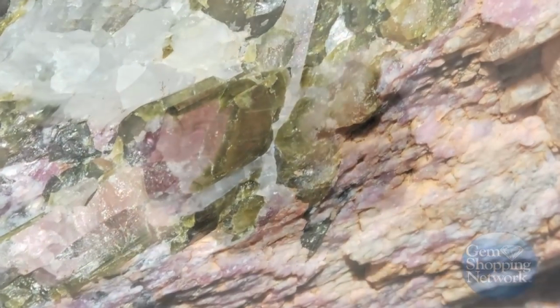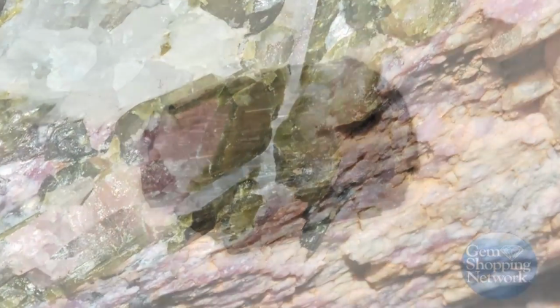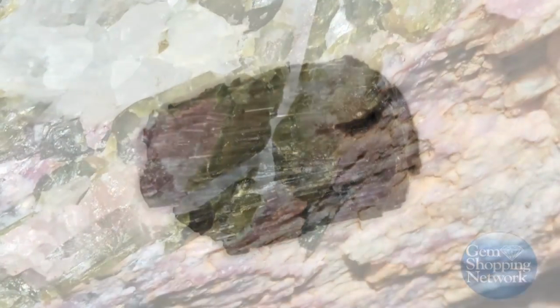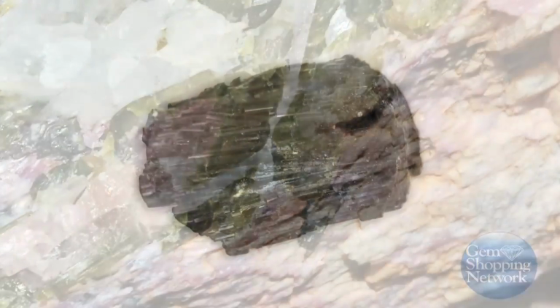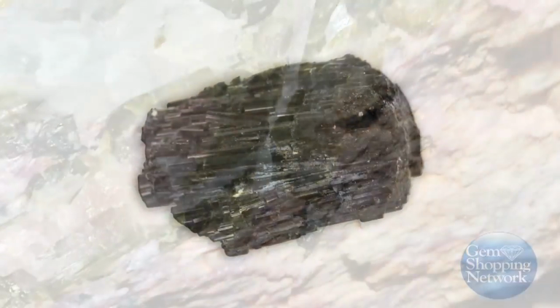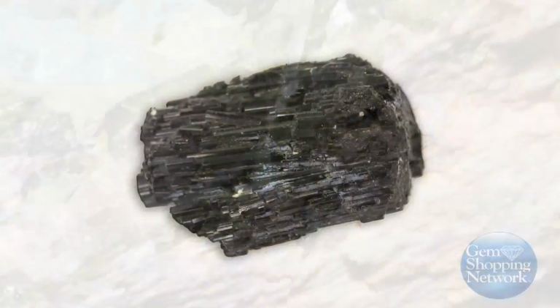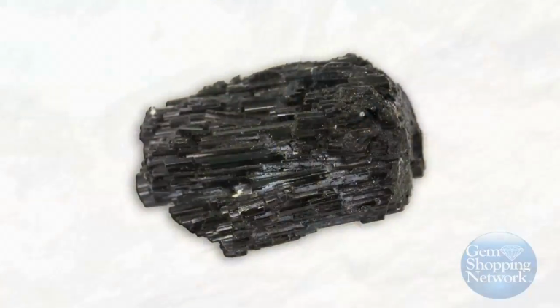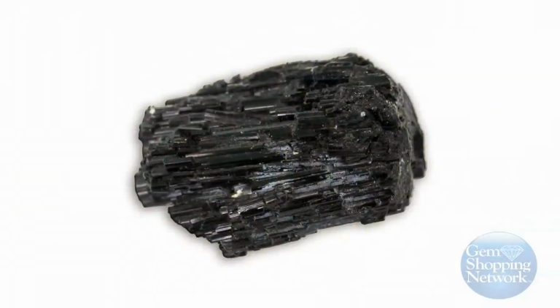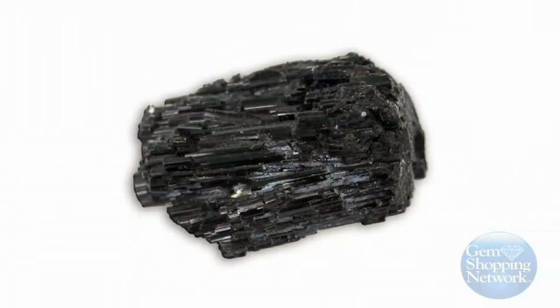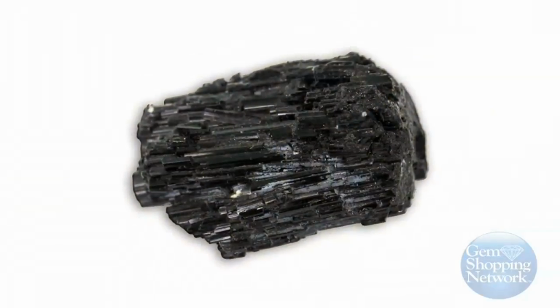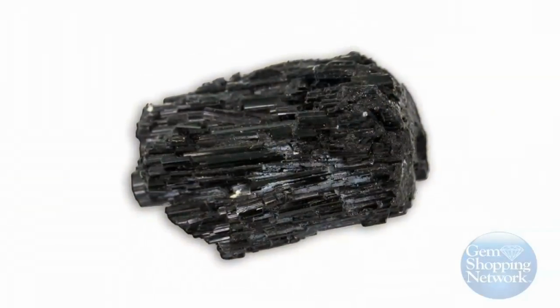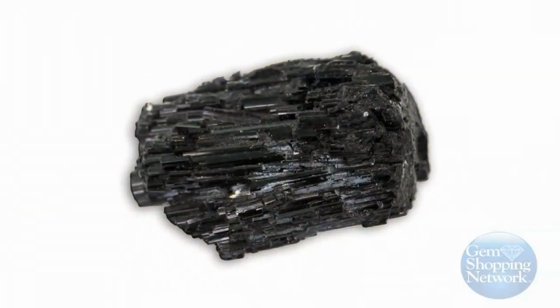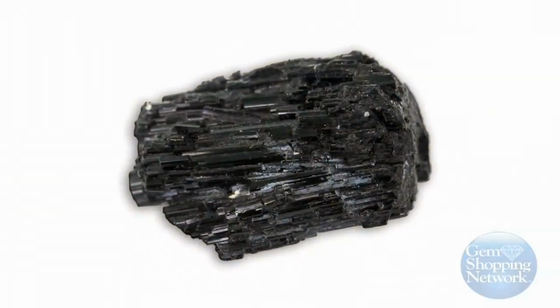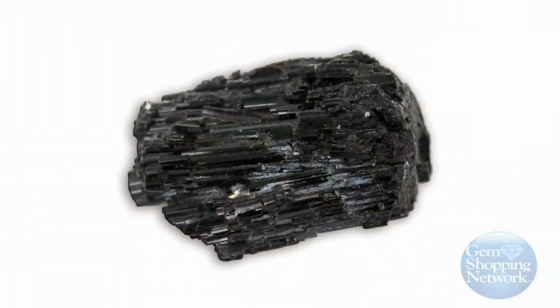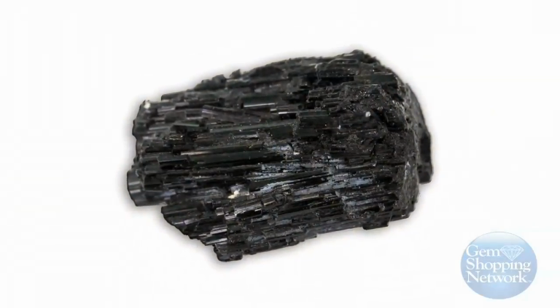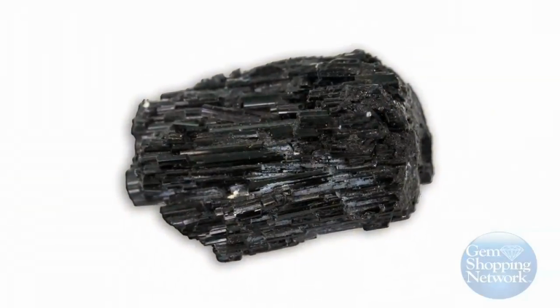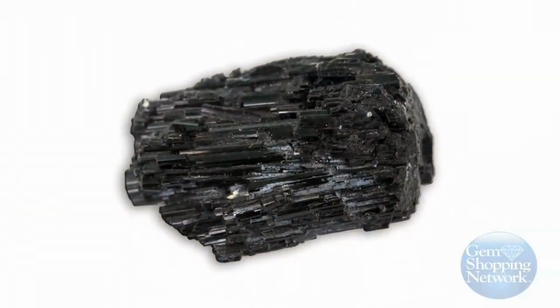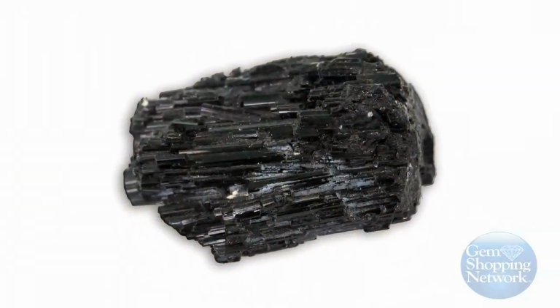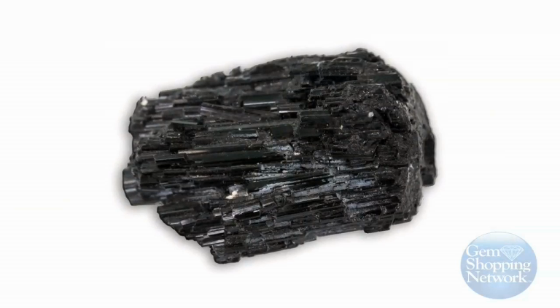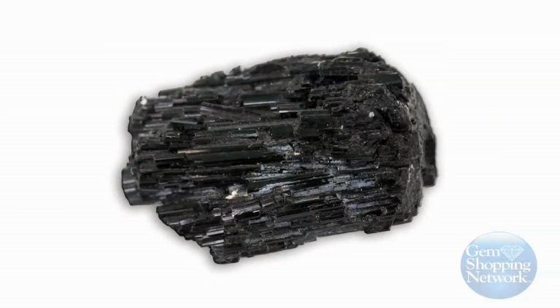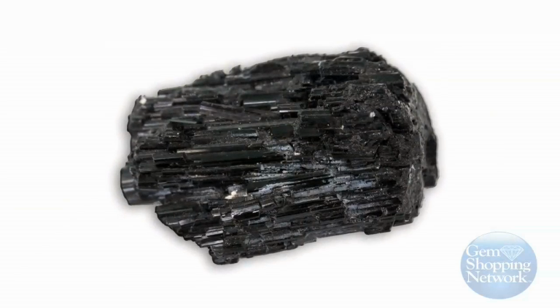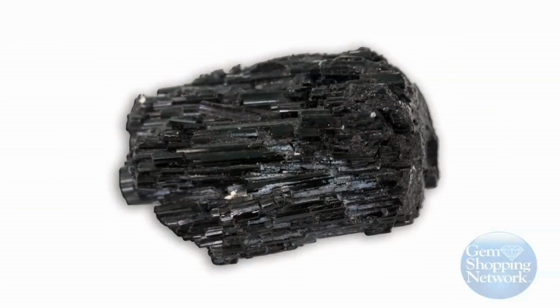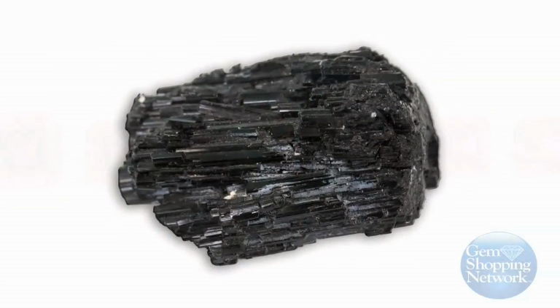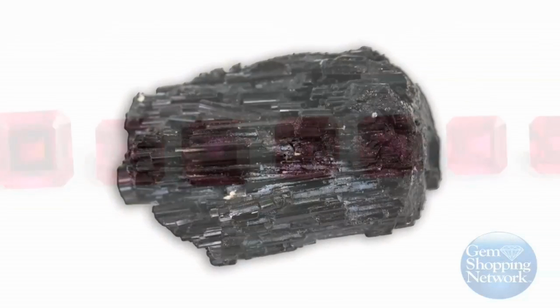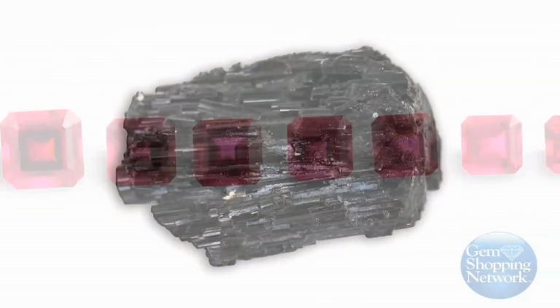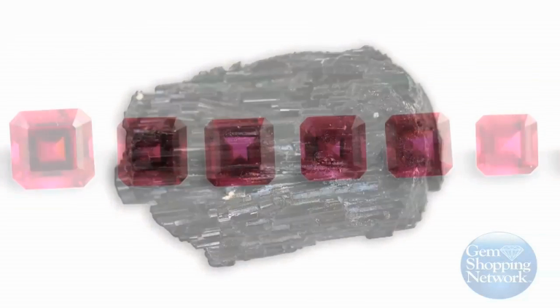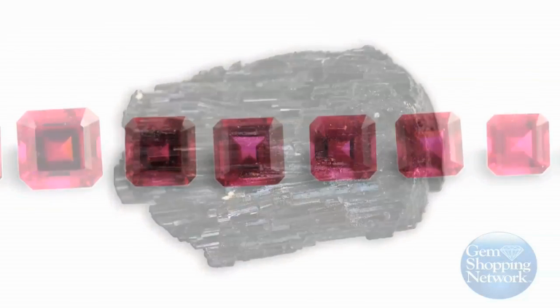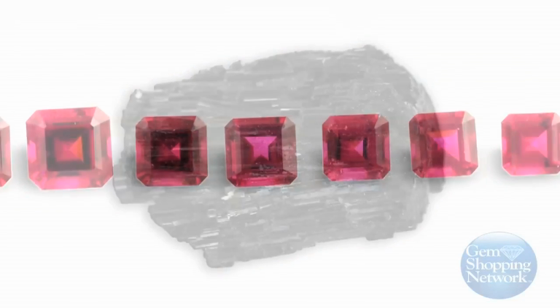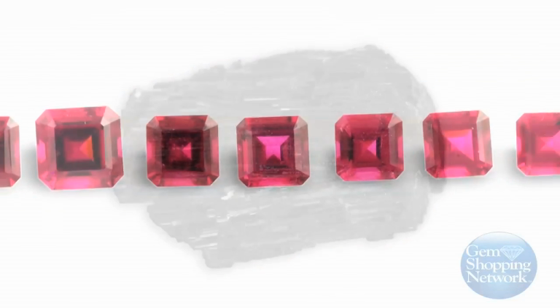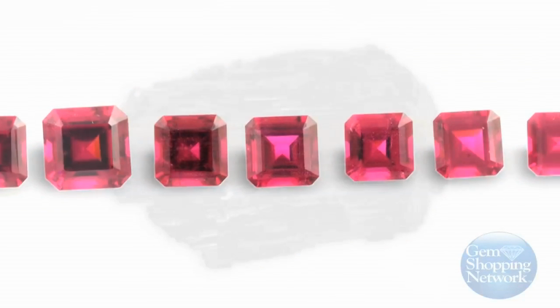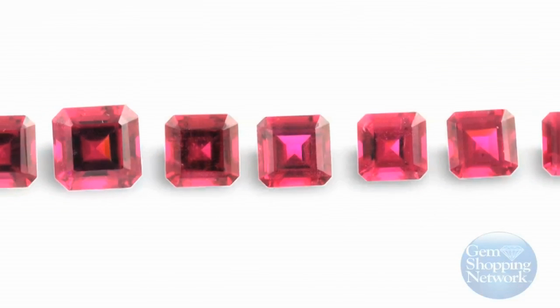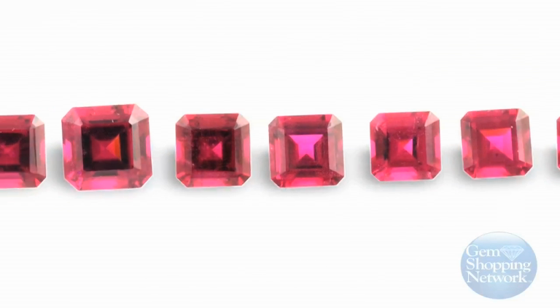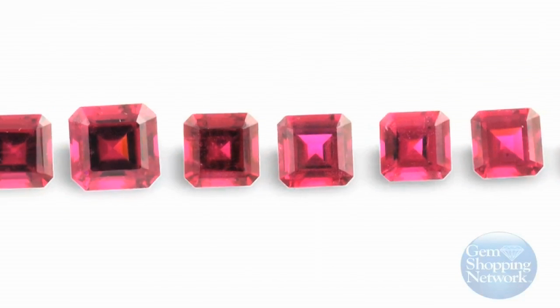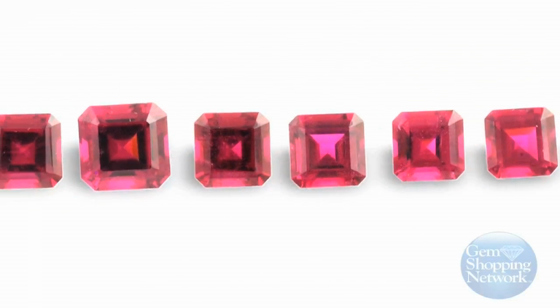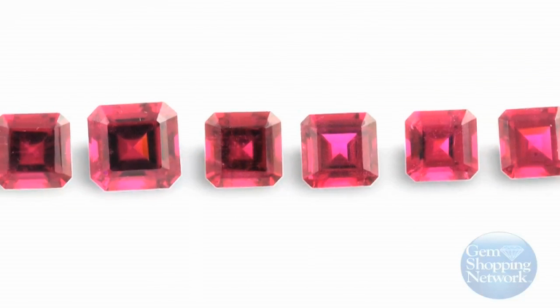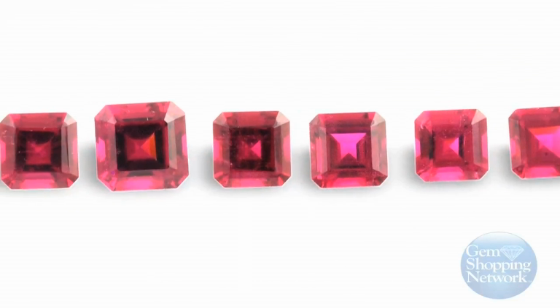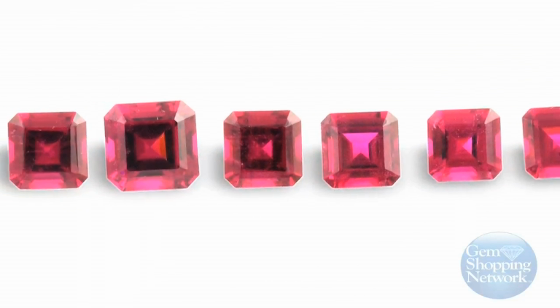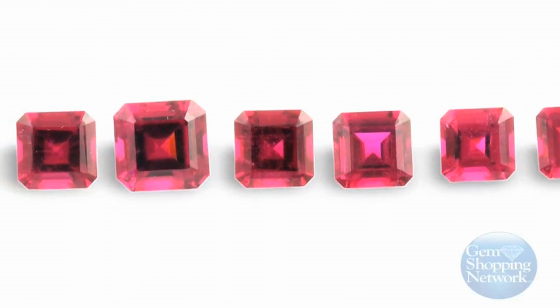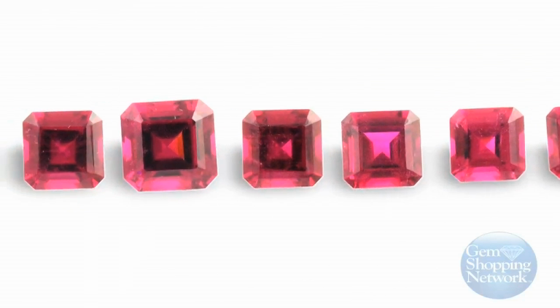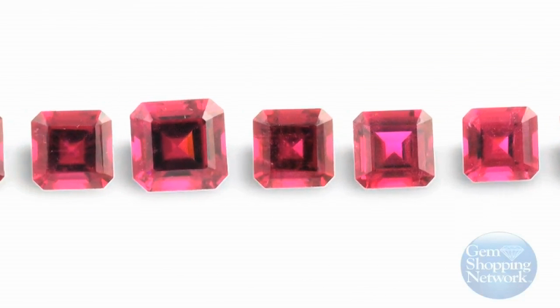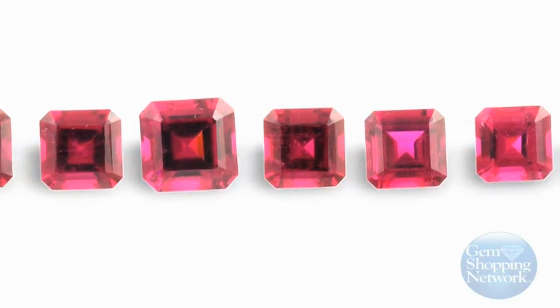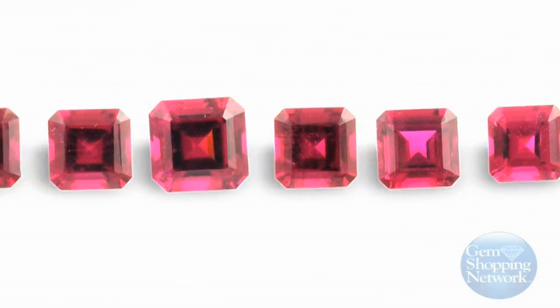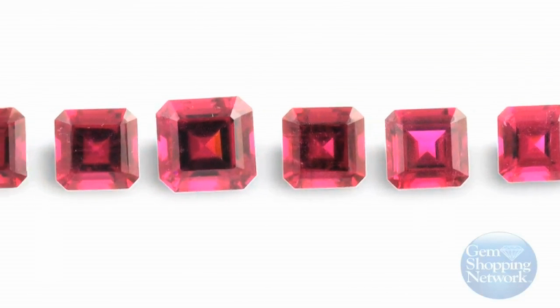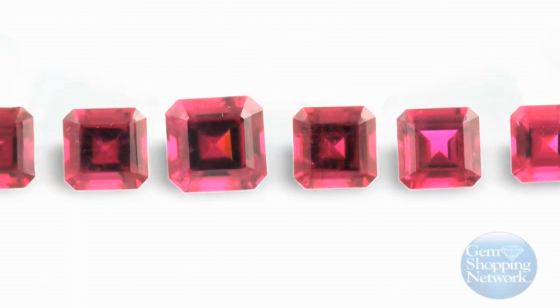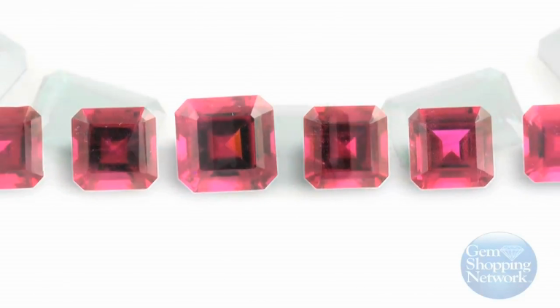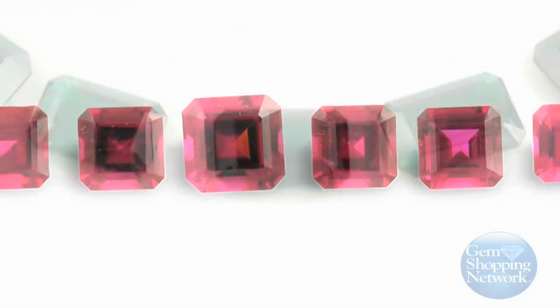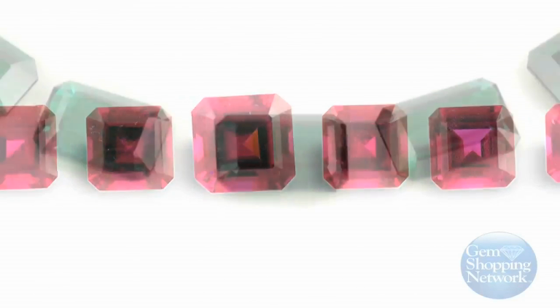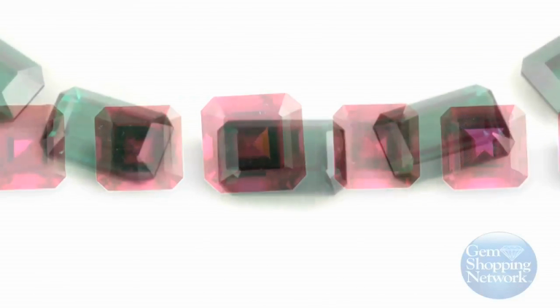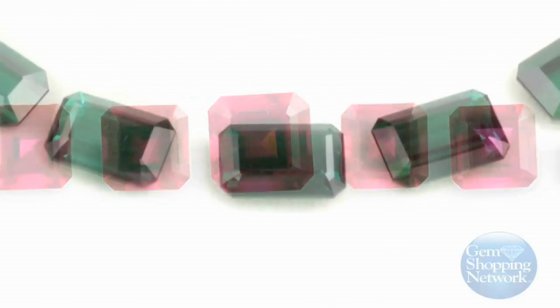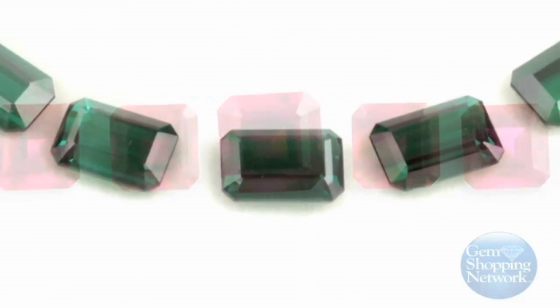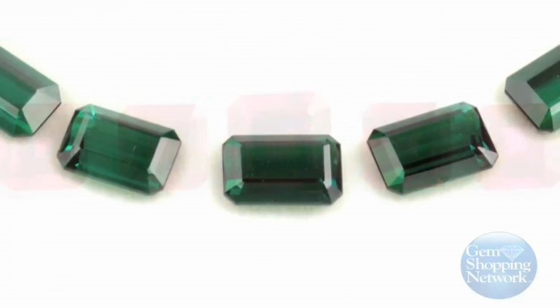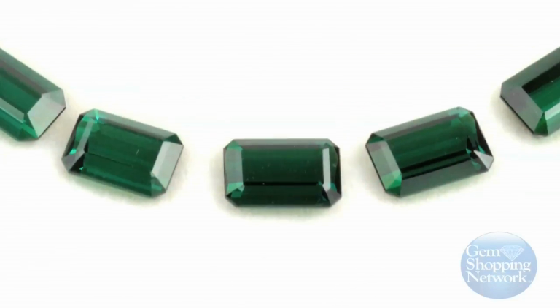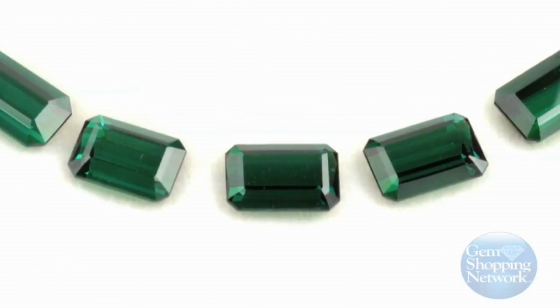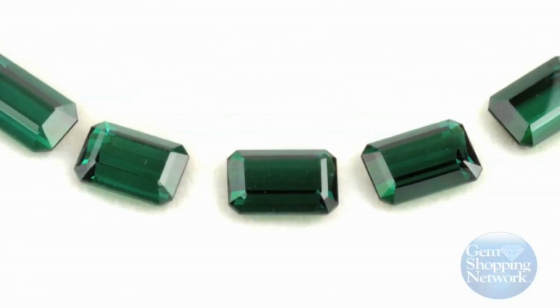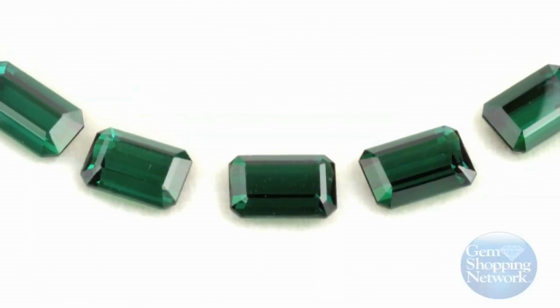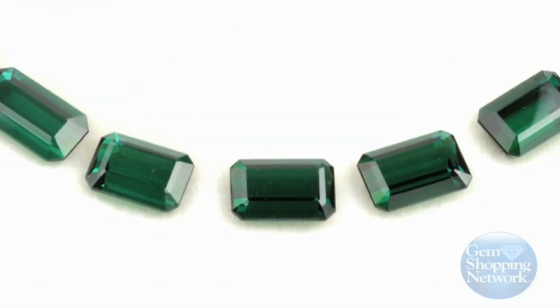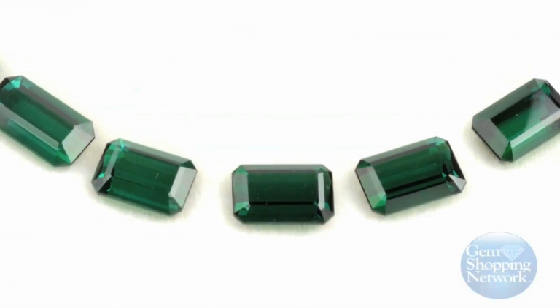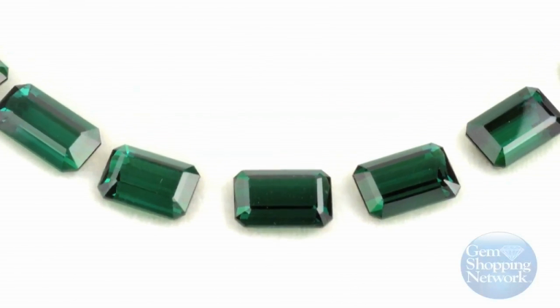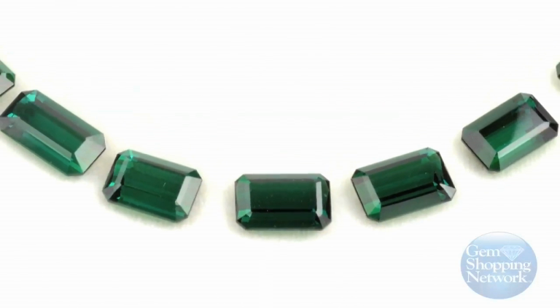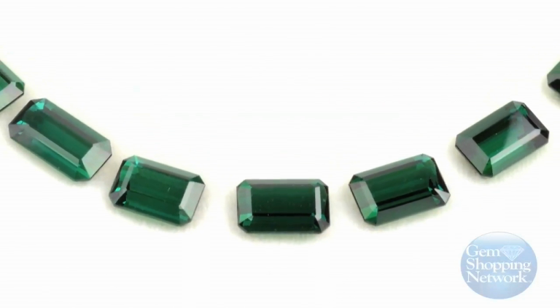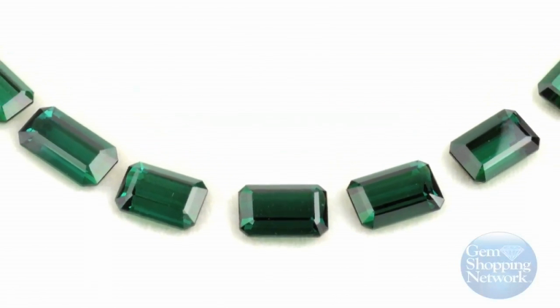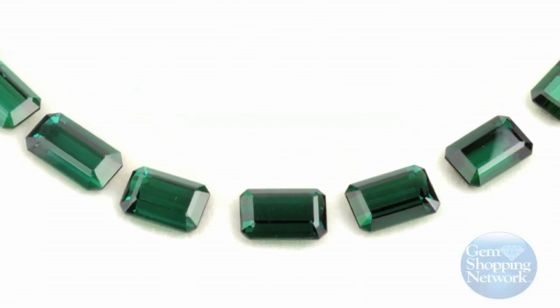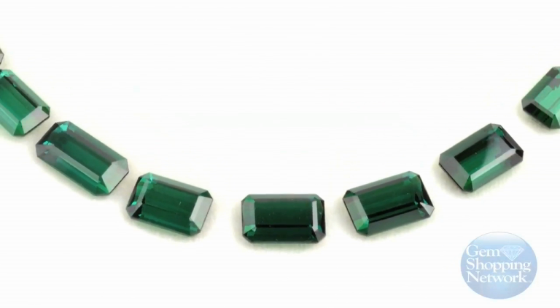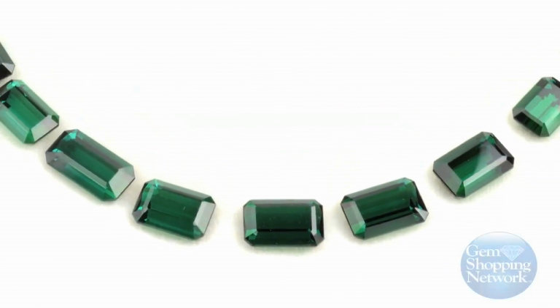Nearly 95% of all mined tourmaline is the black variety. However, it is colored tourmaline which is most desired by jewelers and designers.